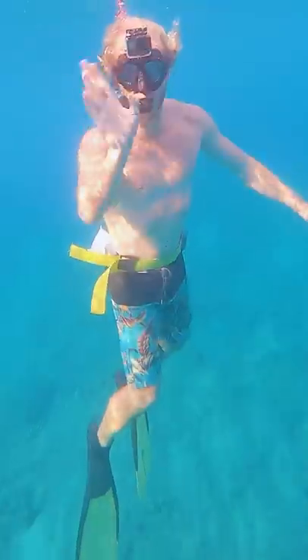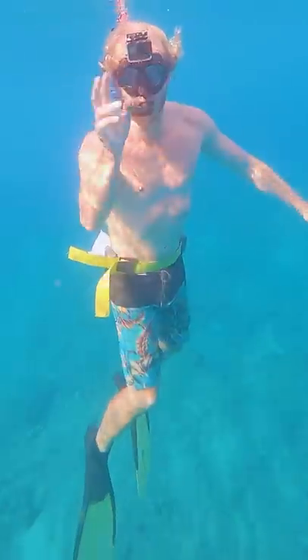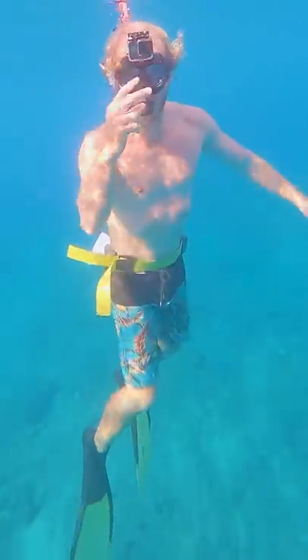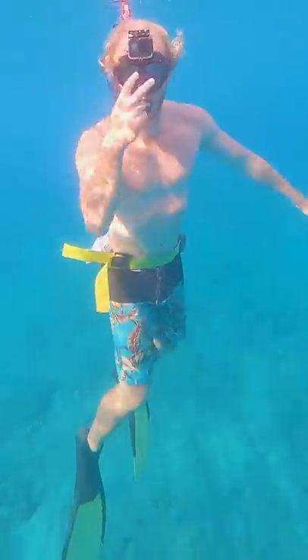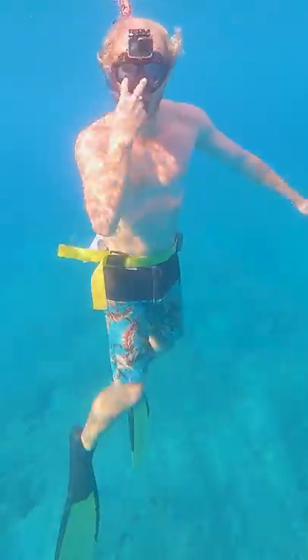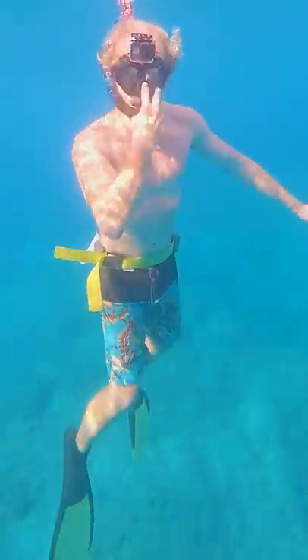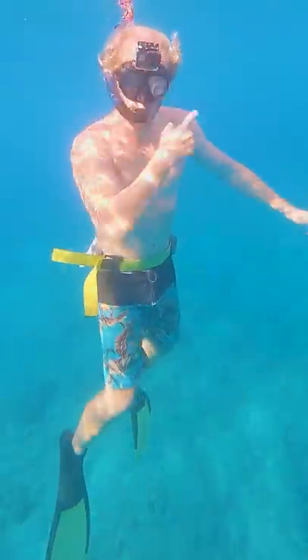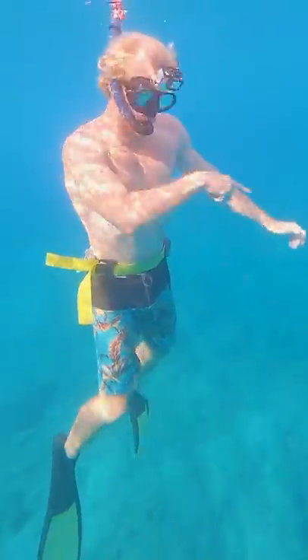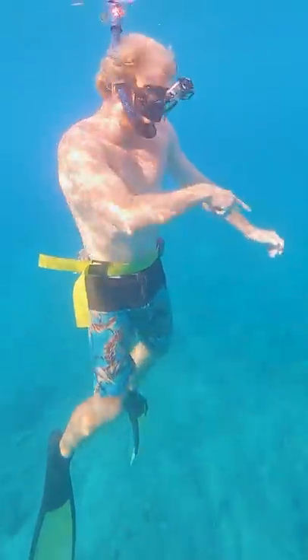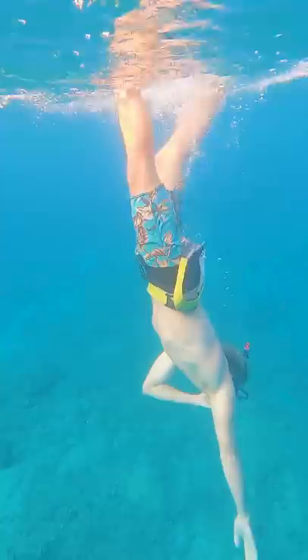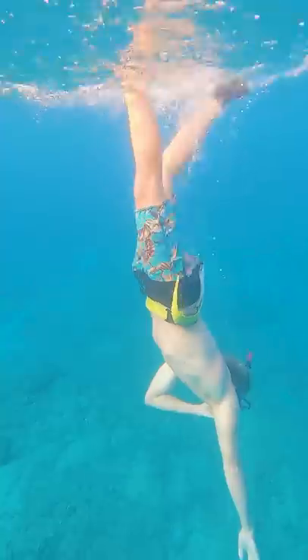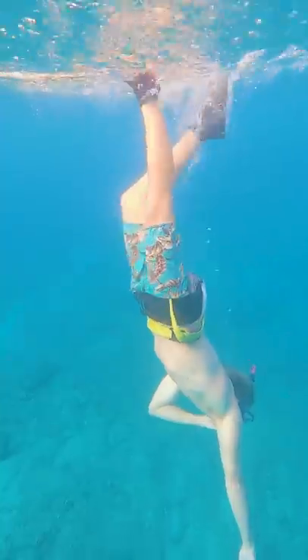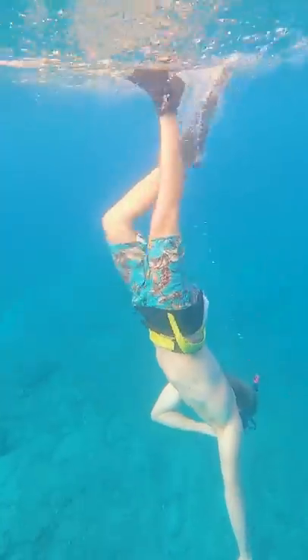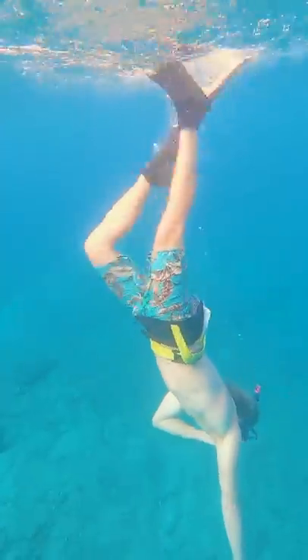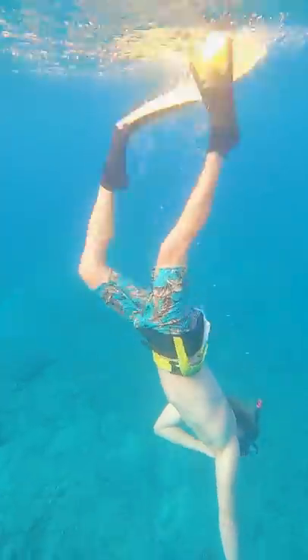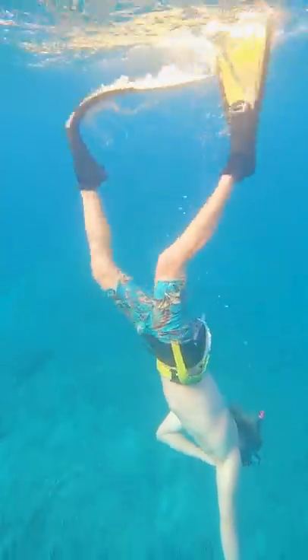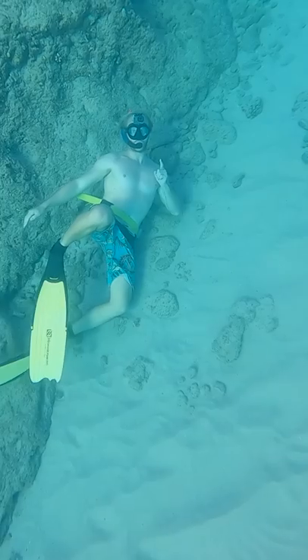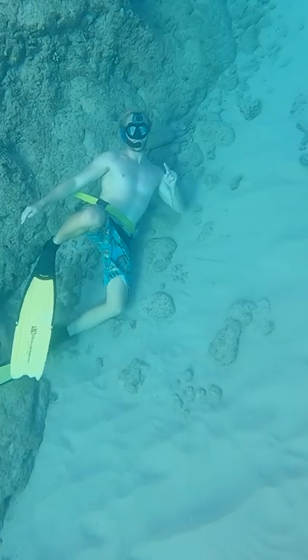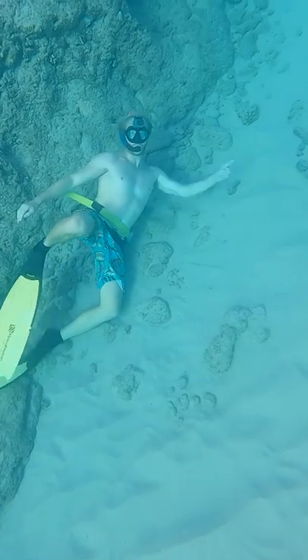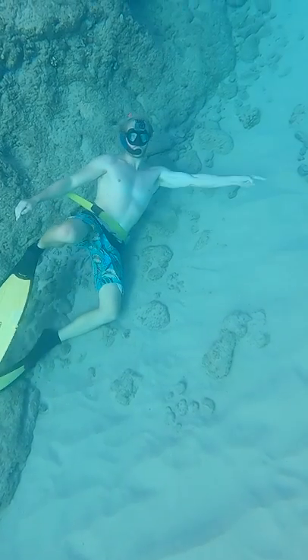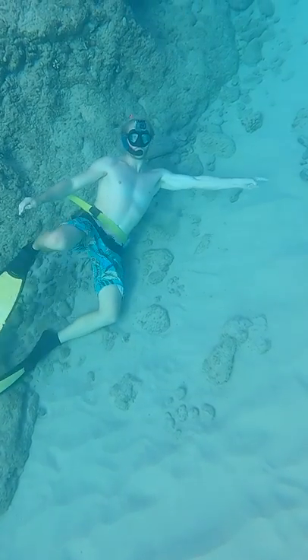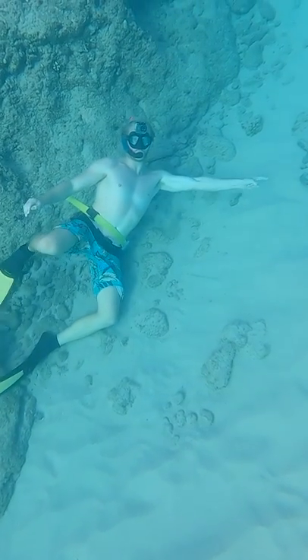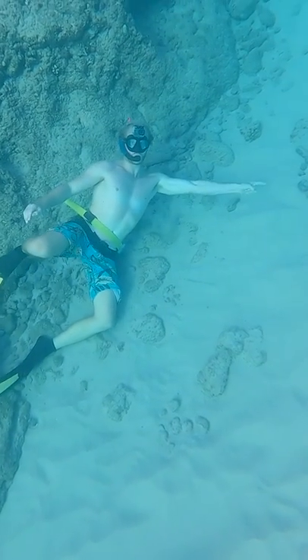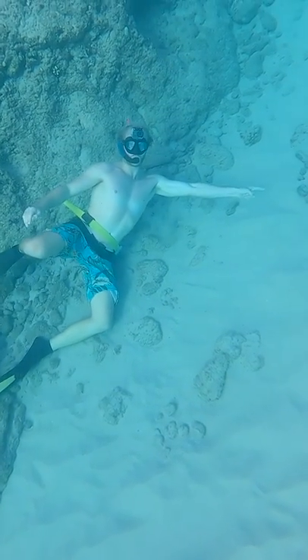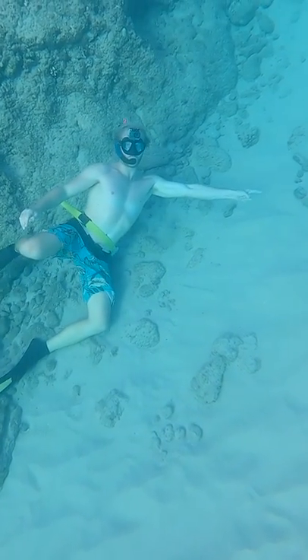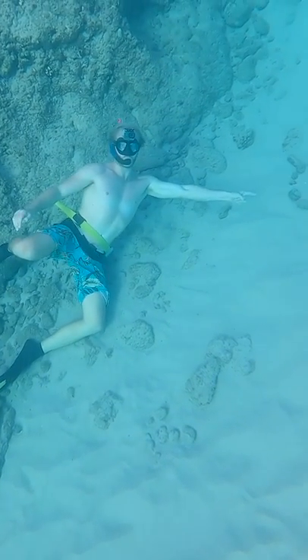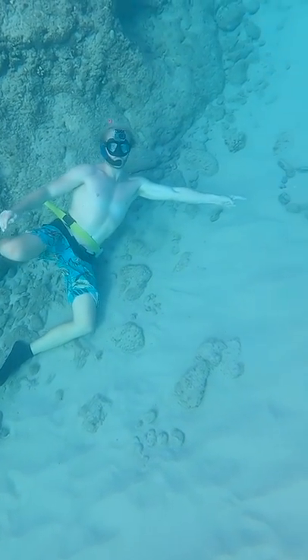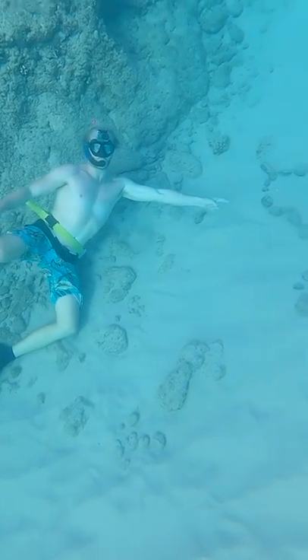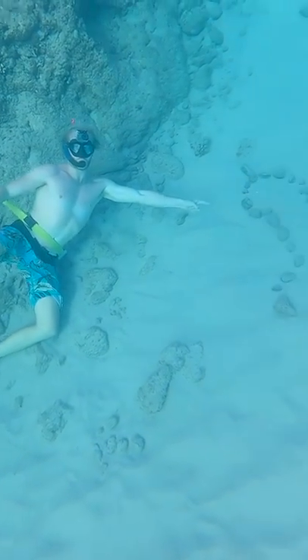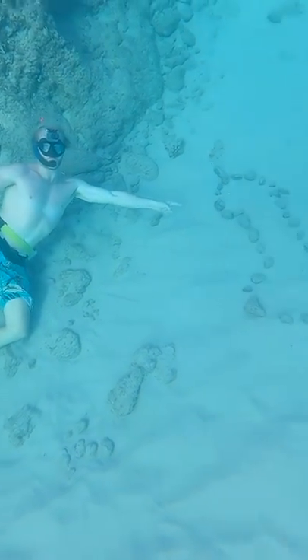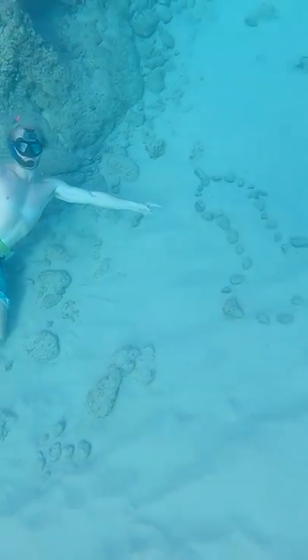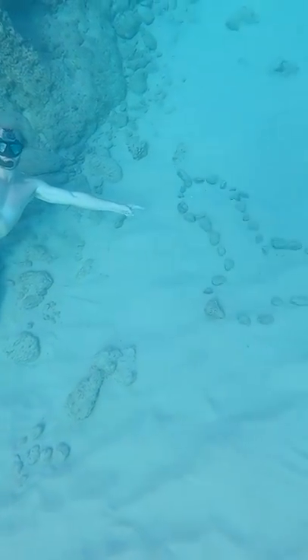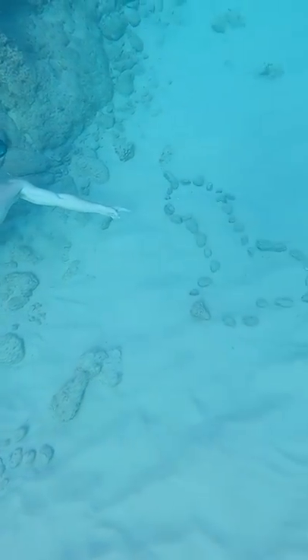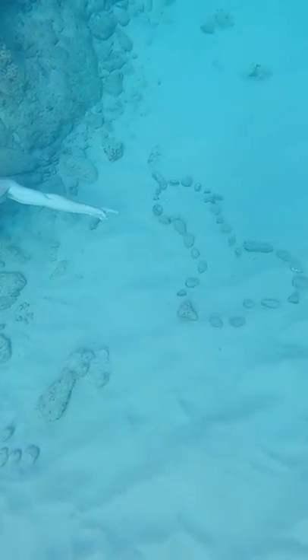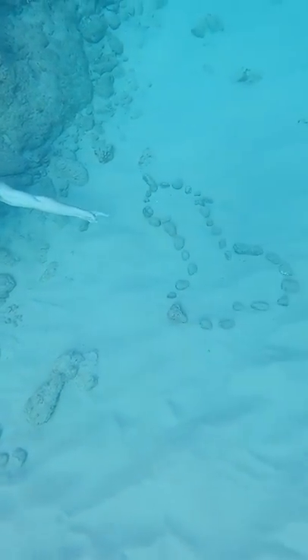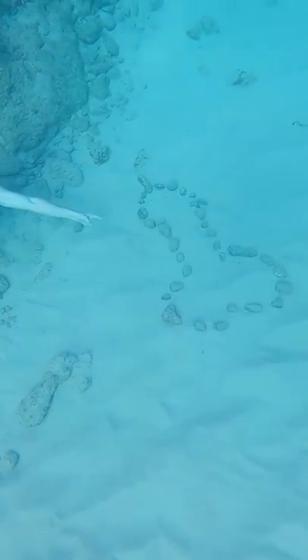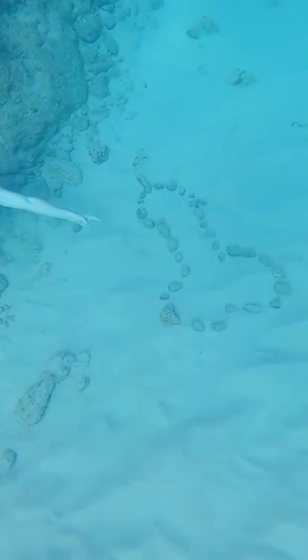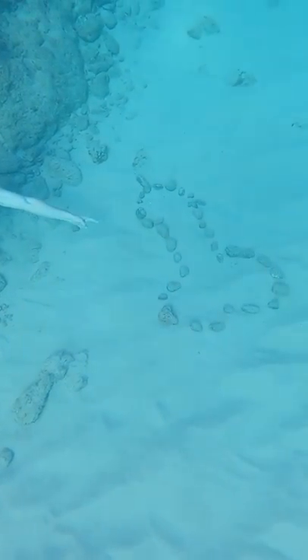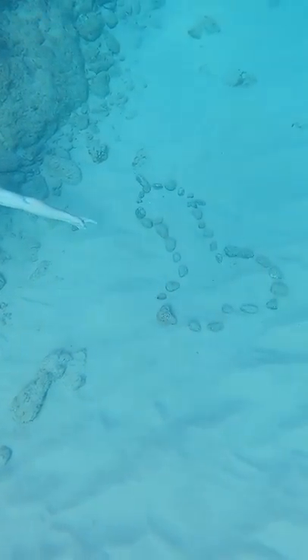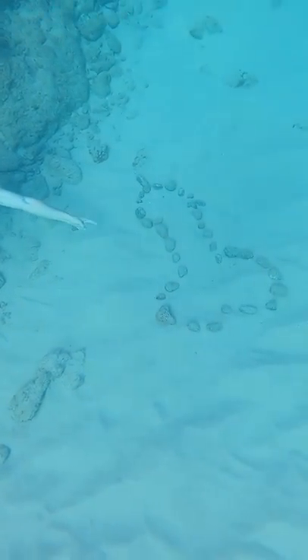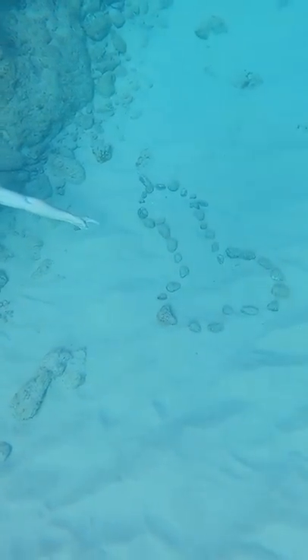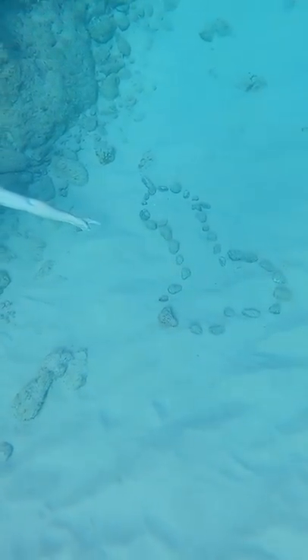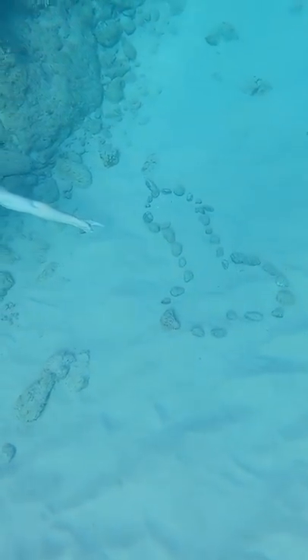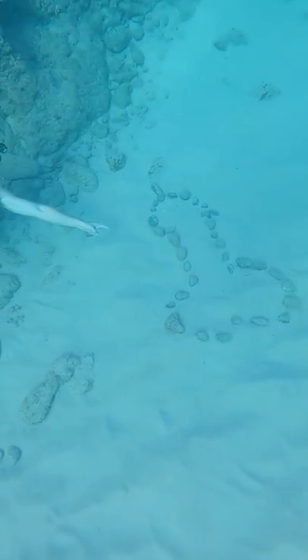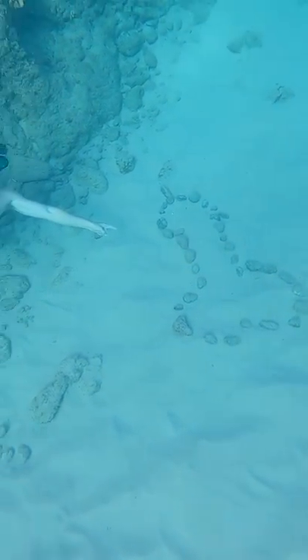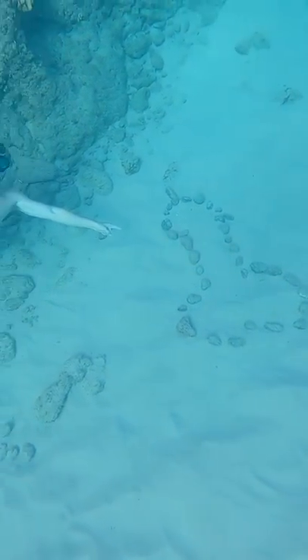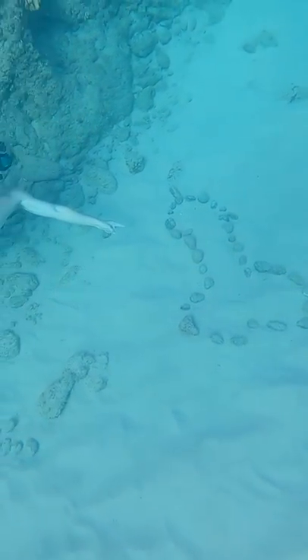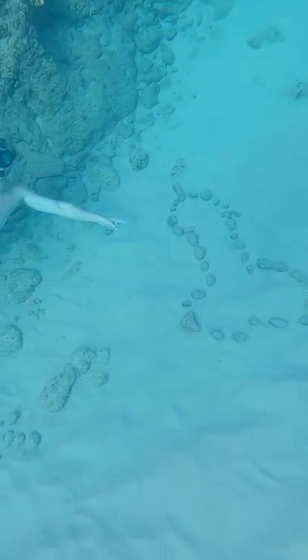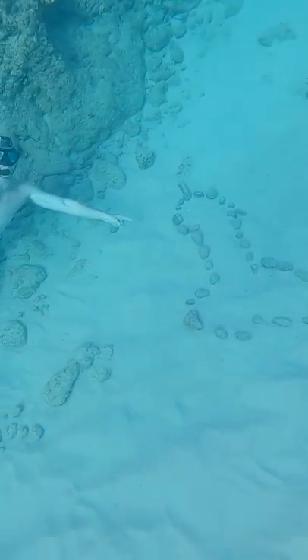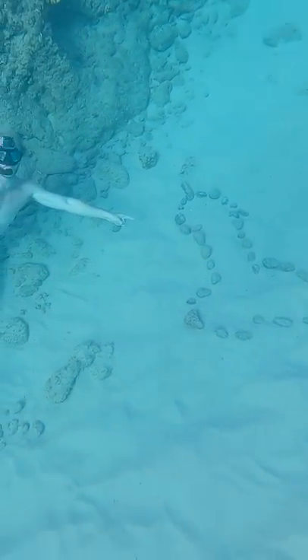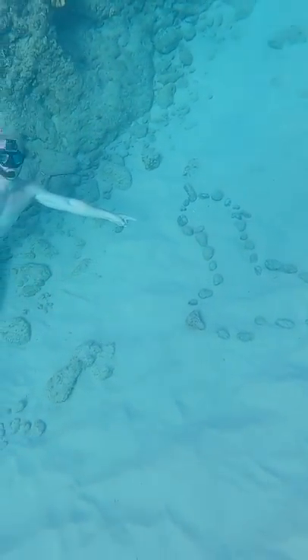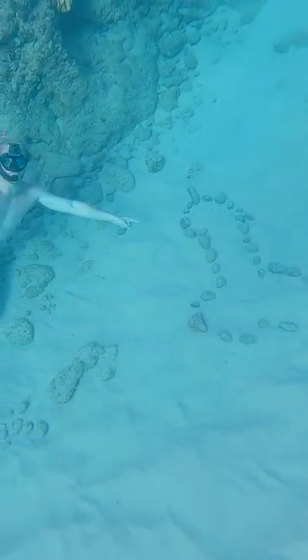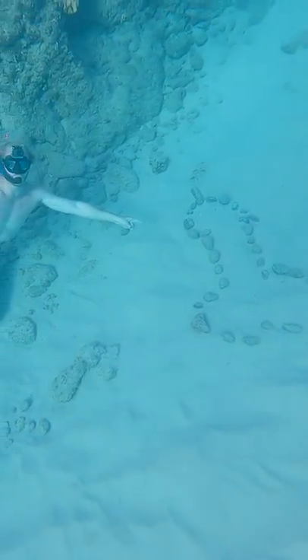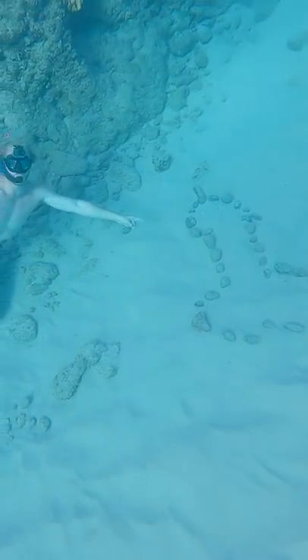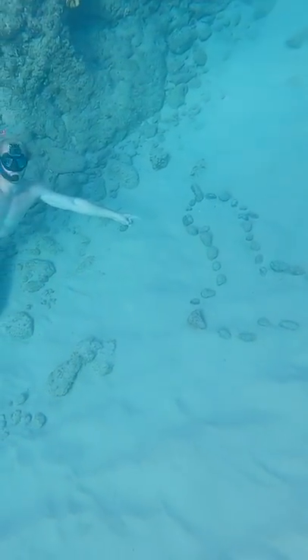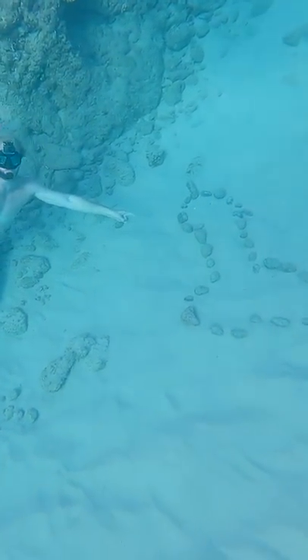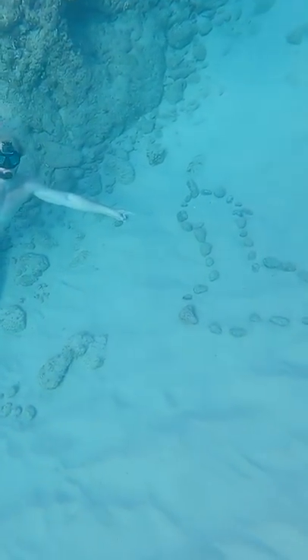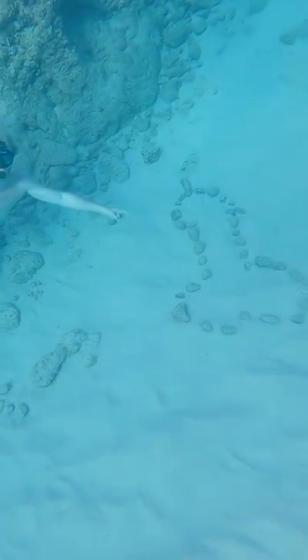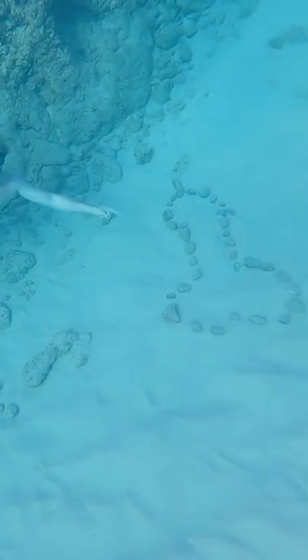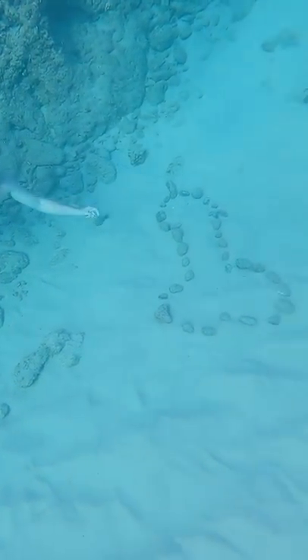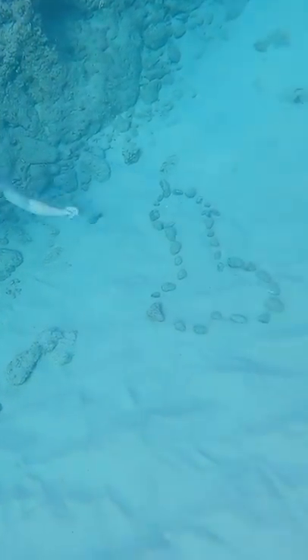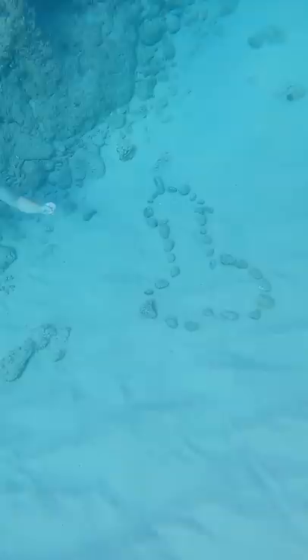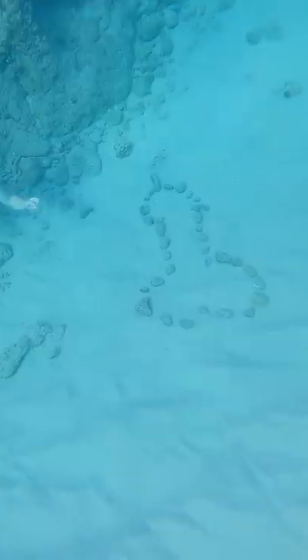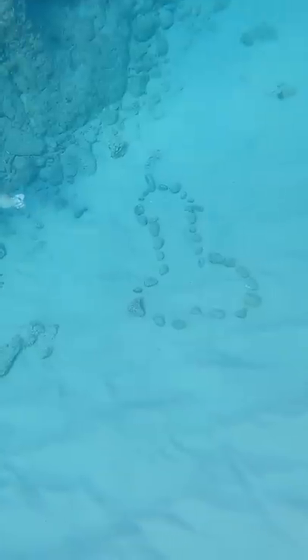Then I told Brittany I wanted to show her something. I was like, look — there's another heart made of rocks. There's something different about this one, but I'm not sure.